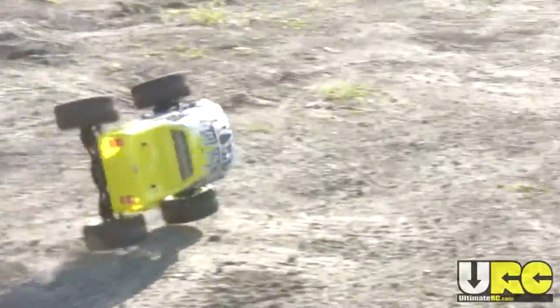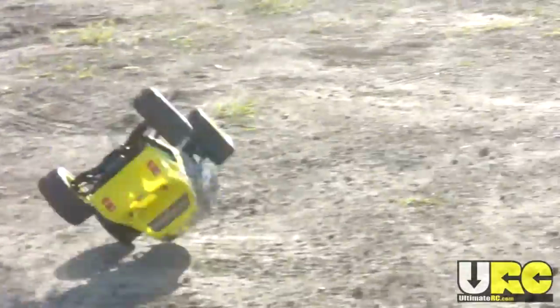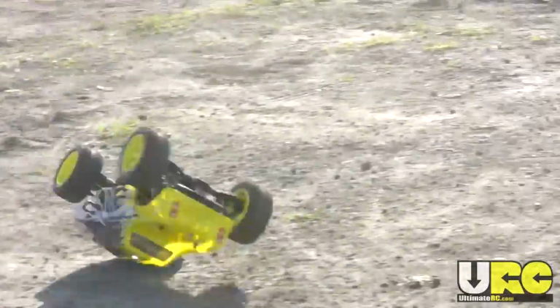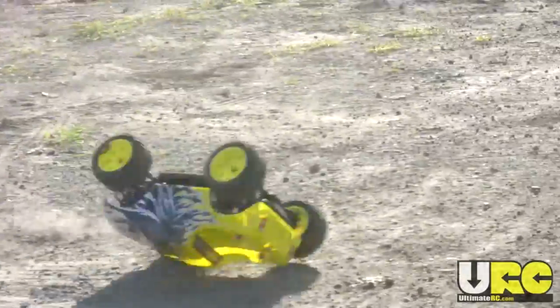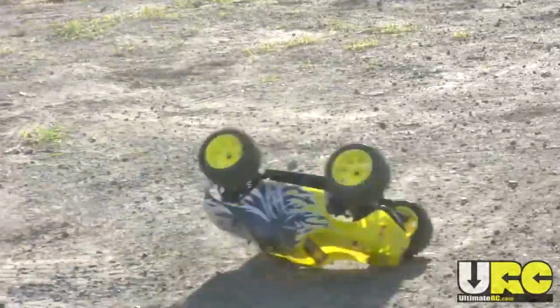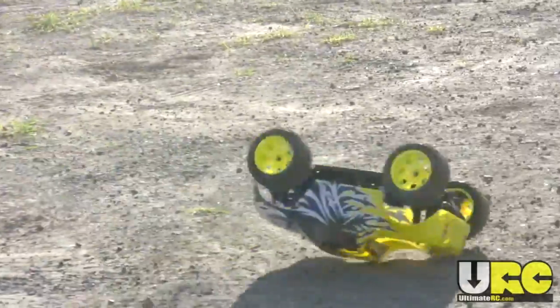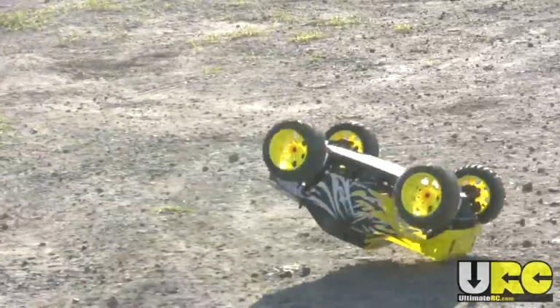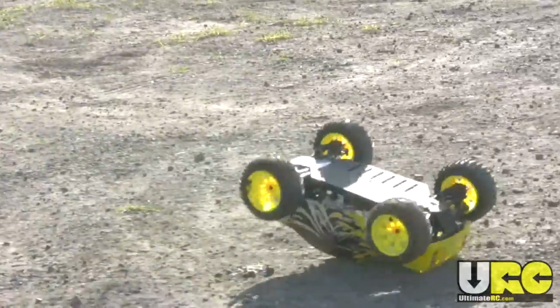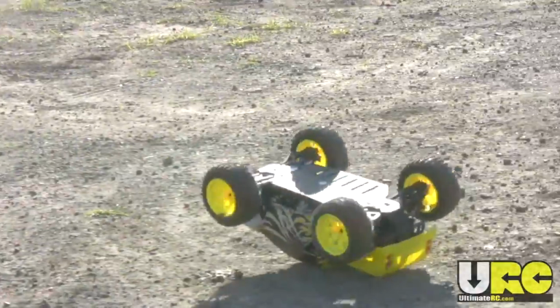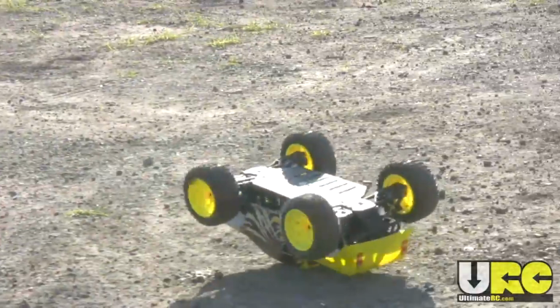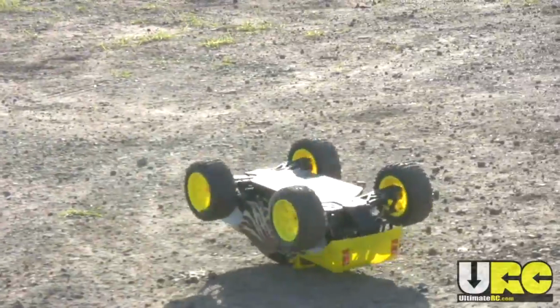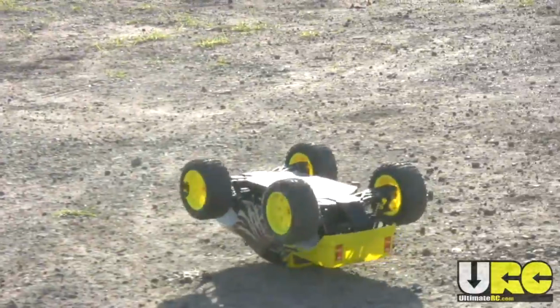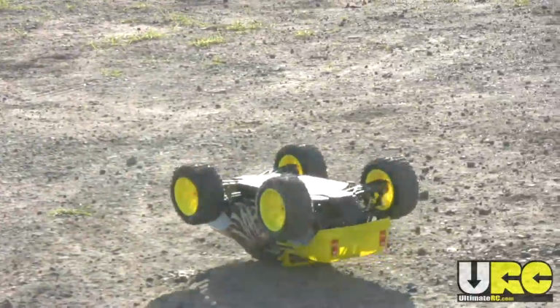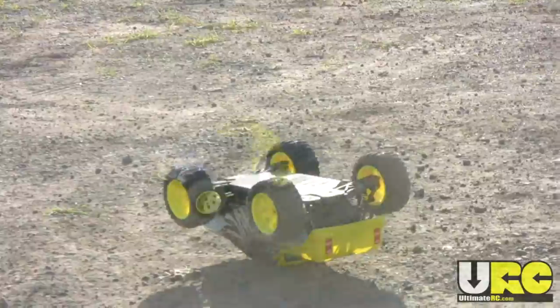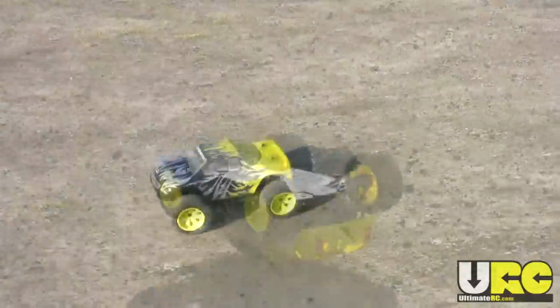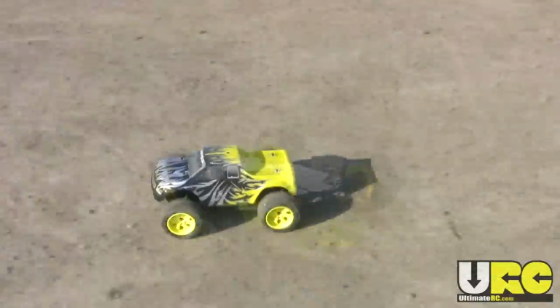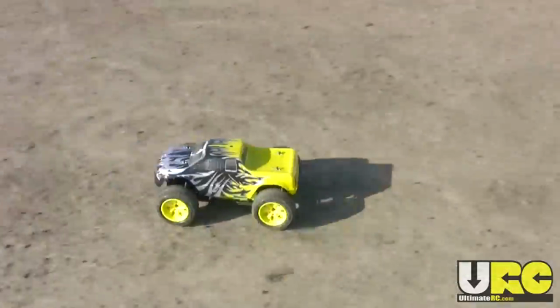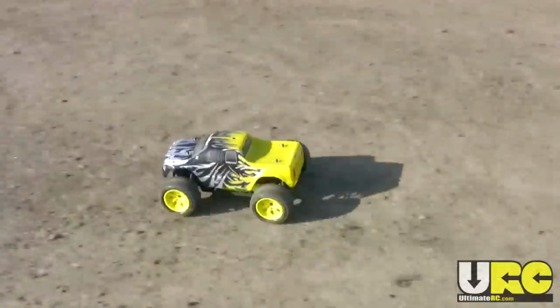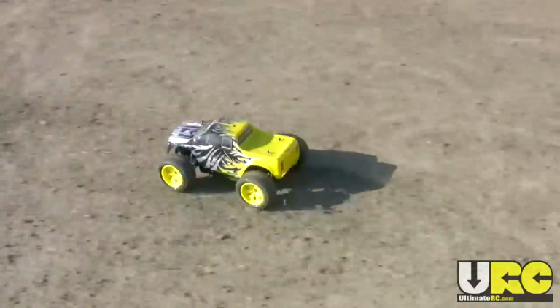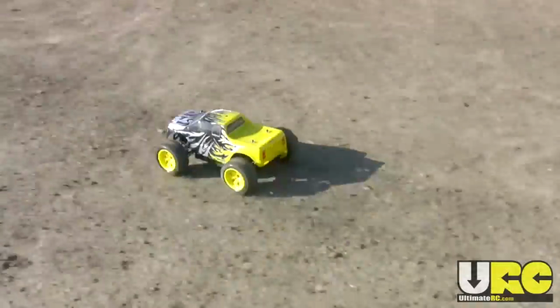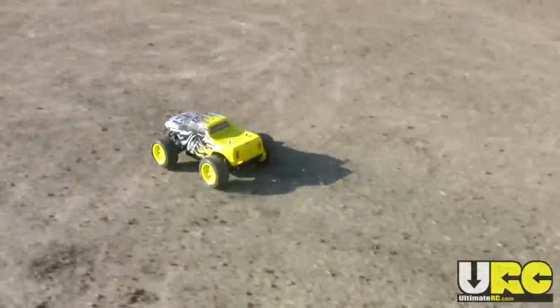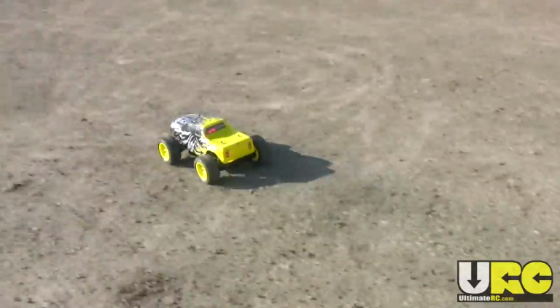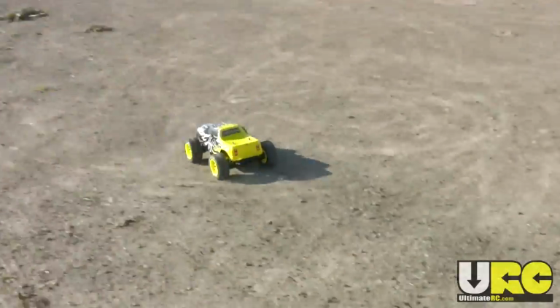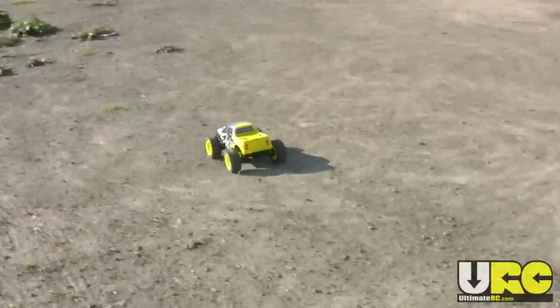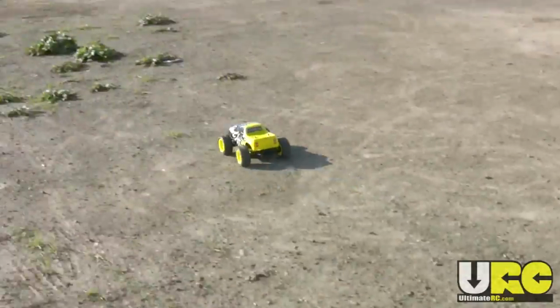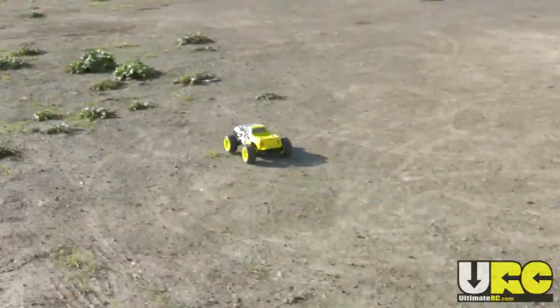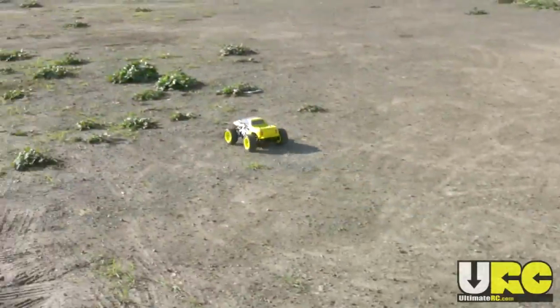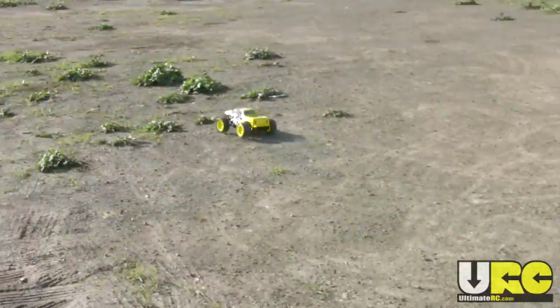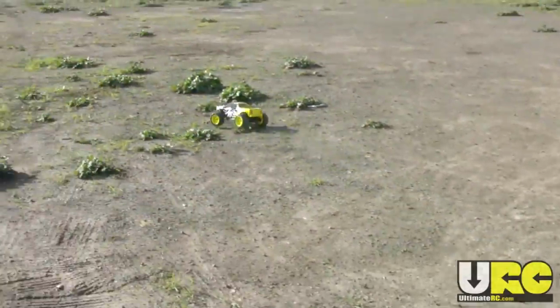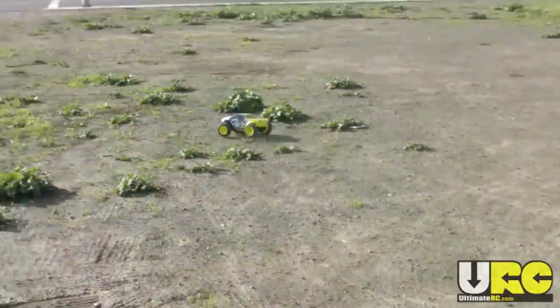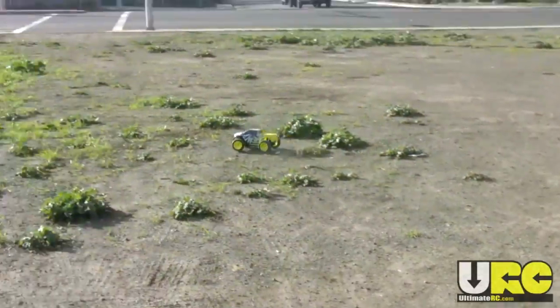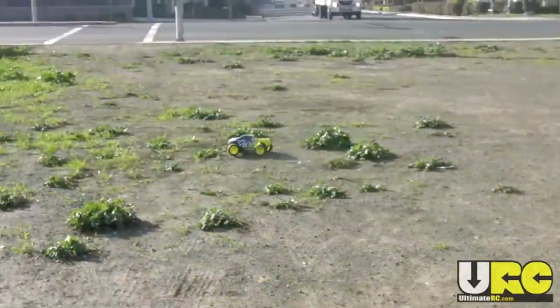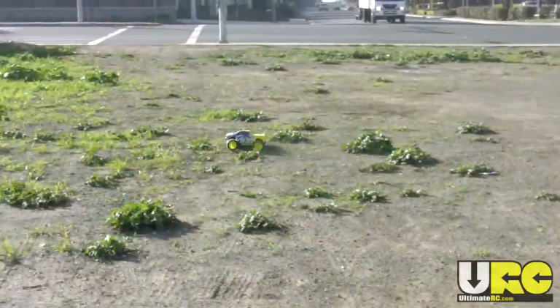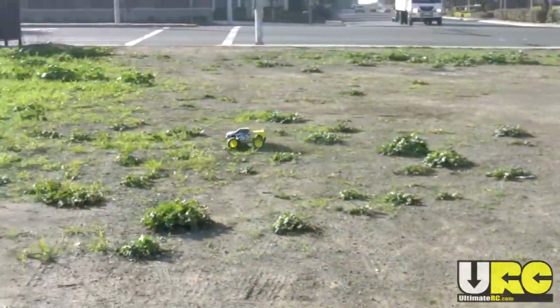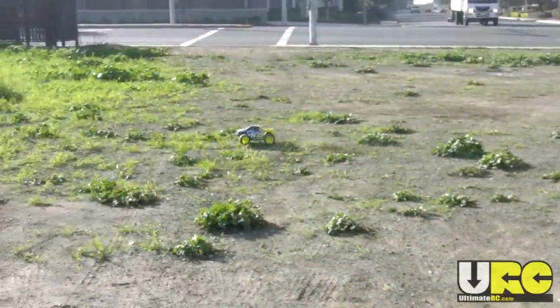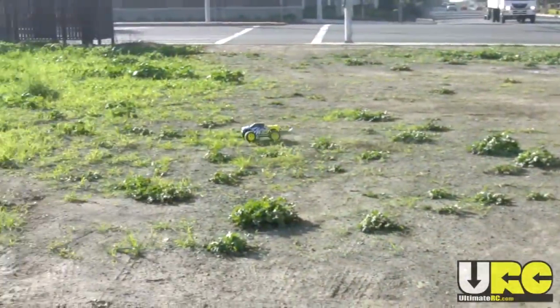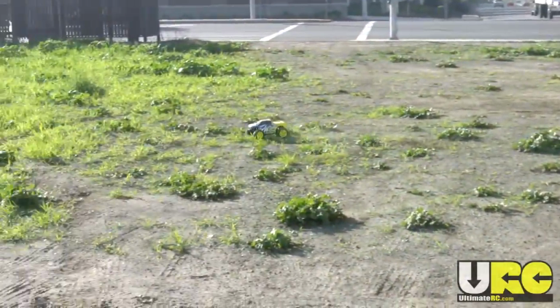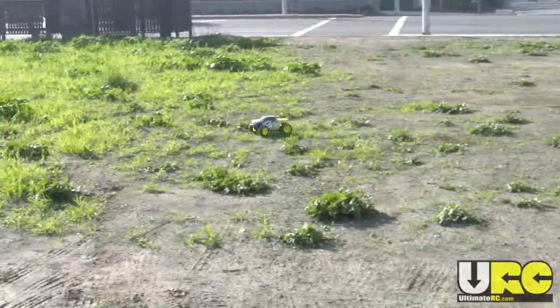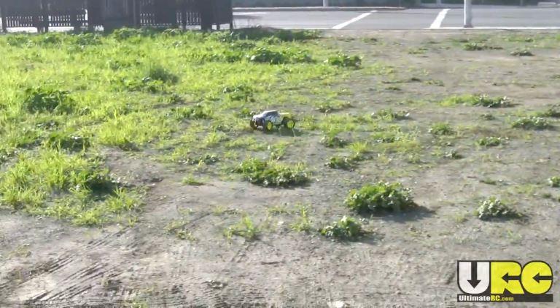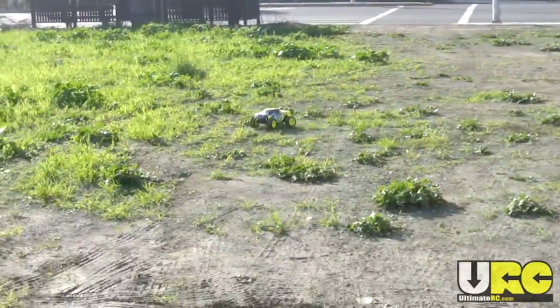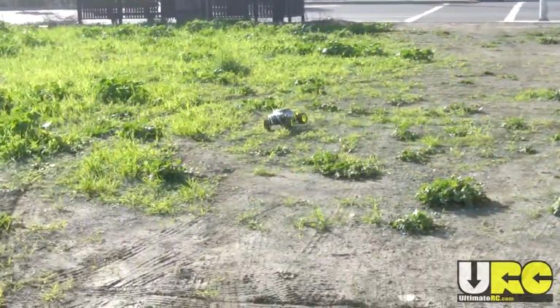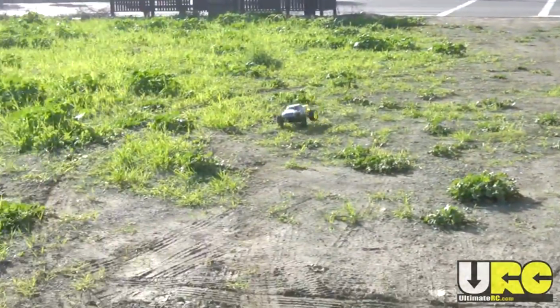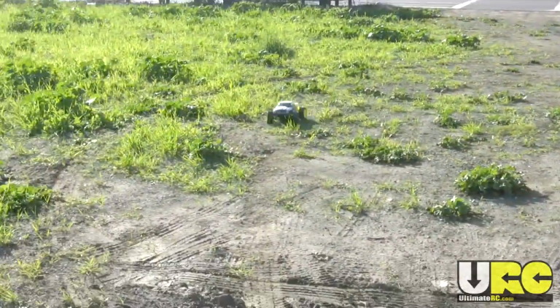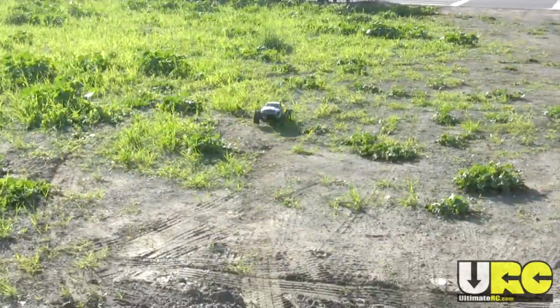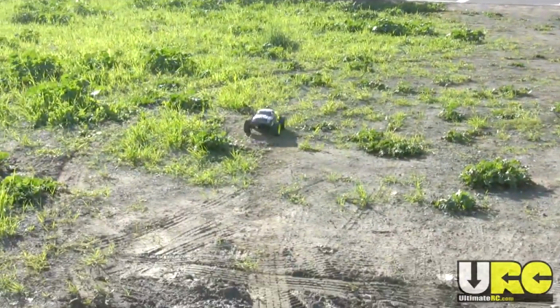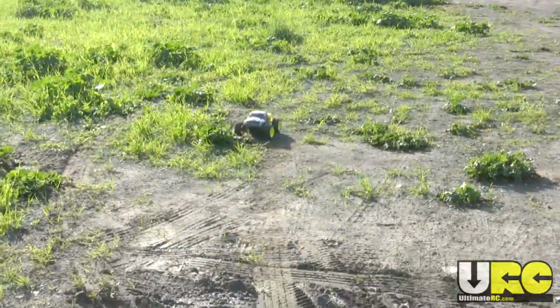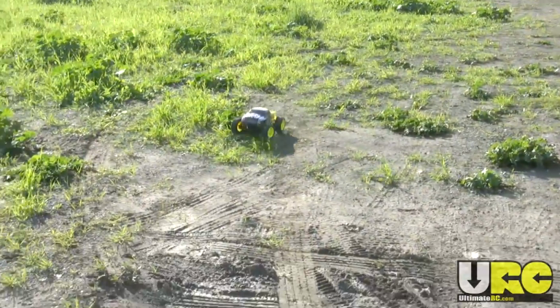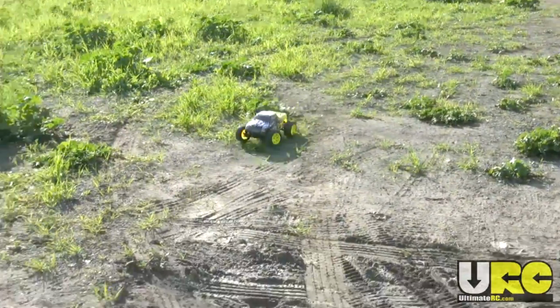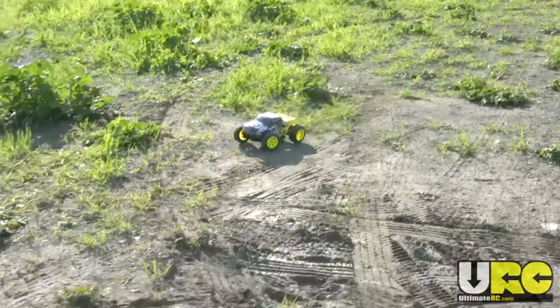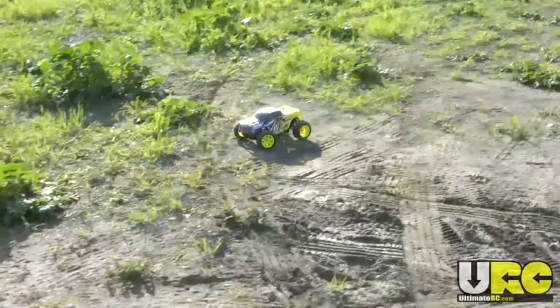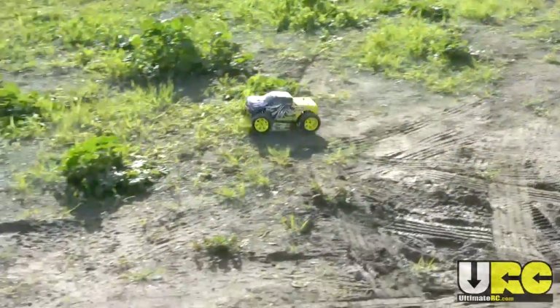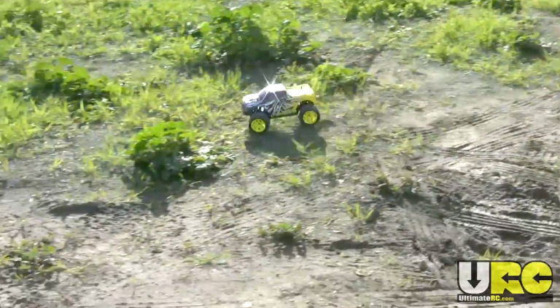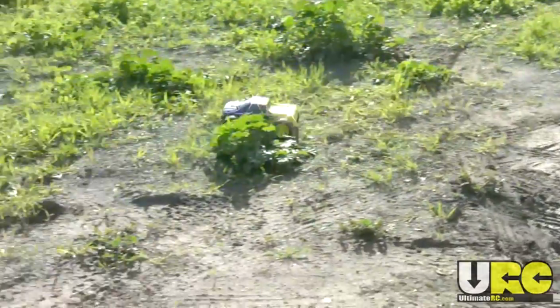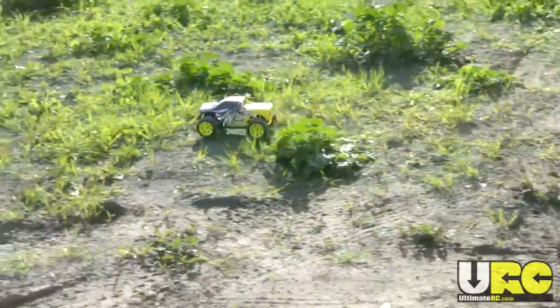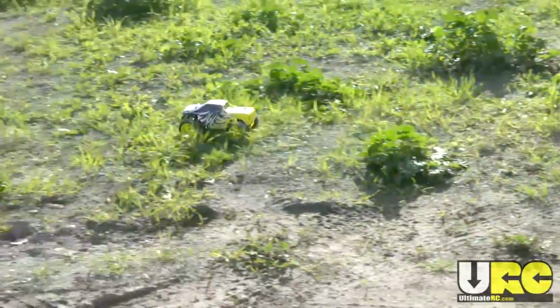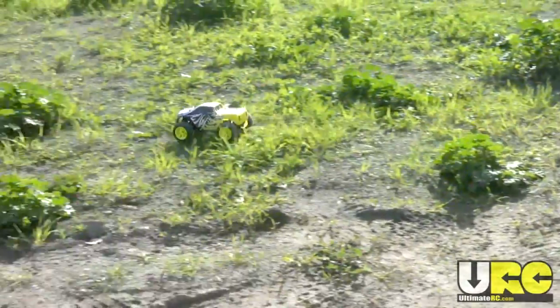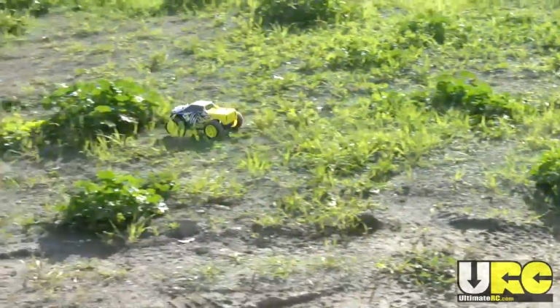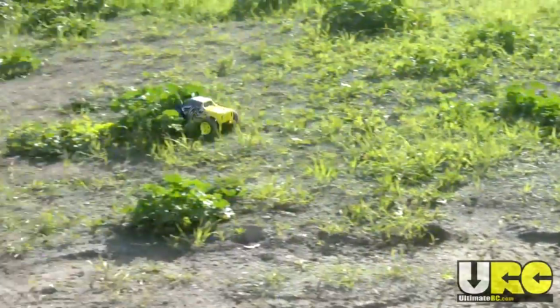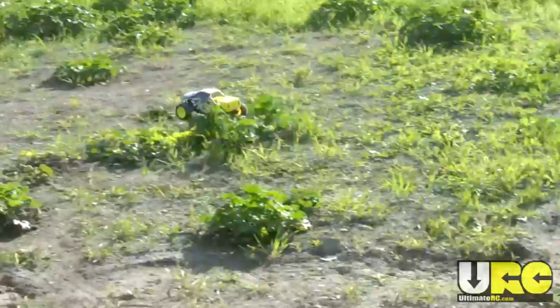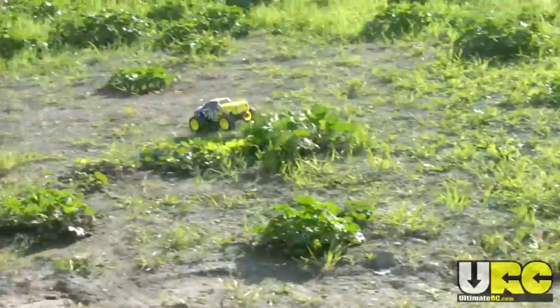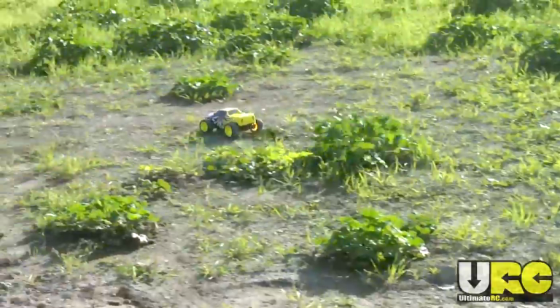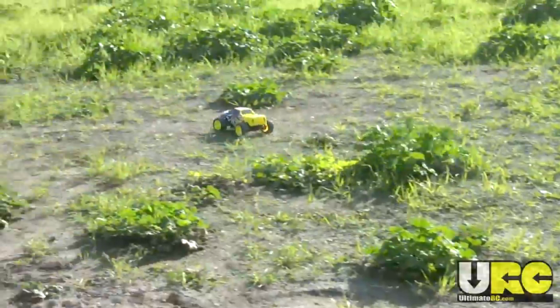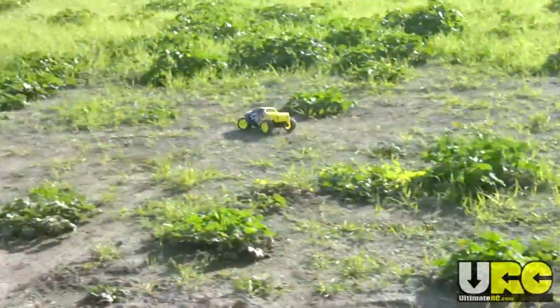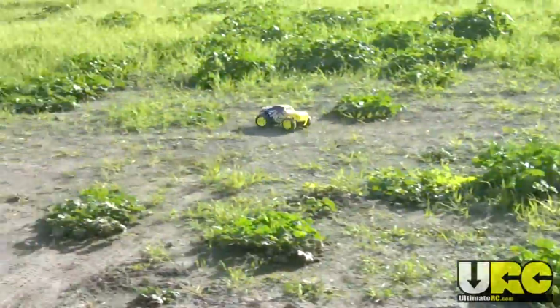This actually has quite a lot of steering, although the steering servo itself is pretty slow, which makes it more fun to drive than I expected.